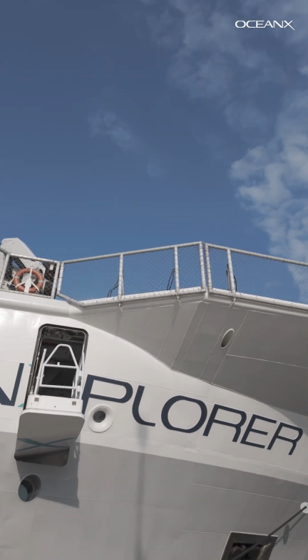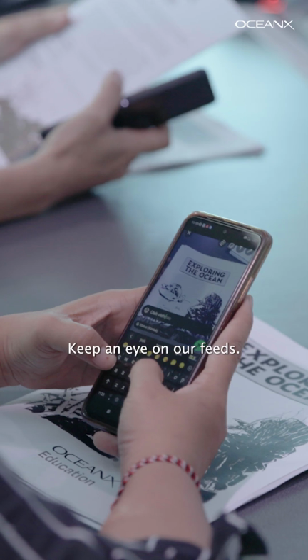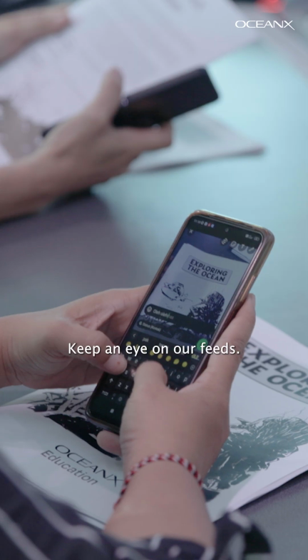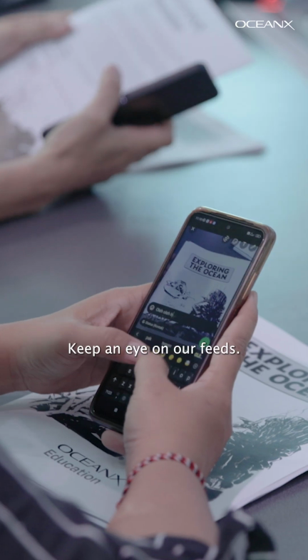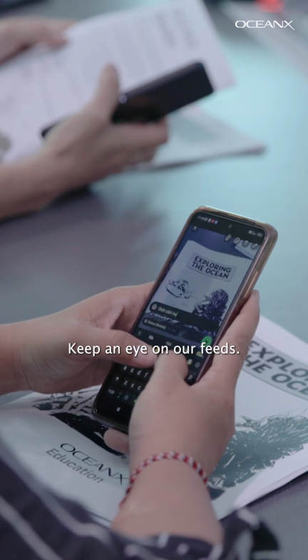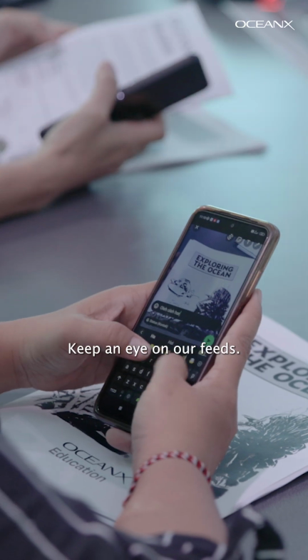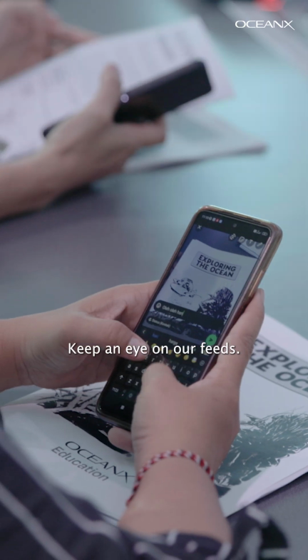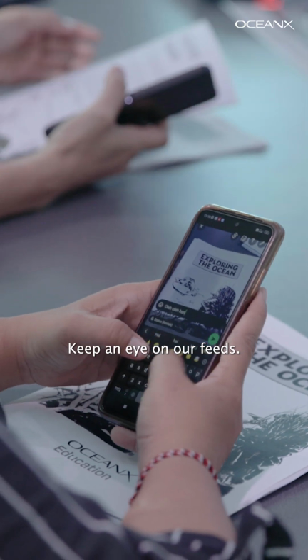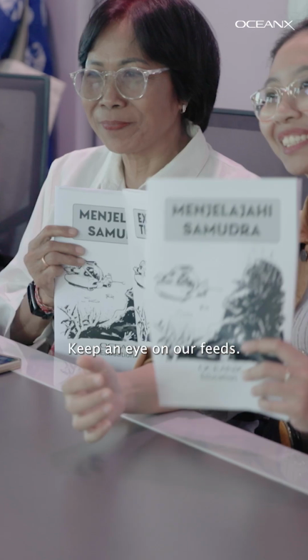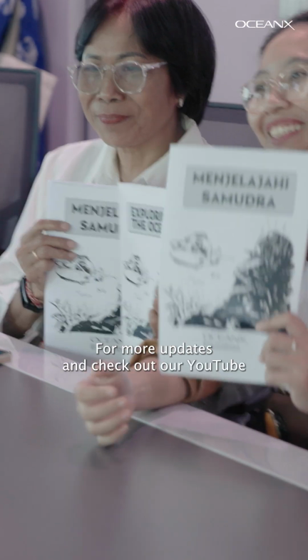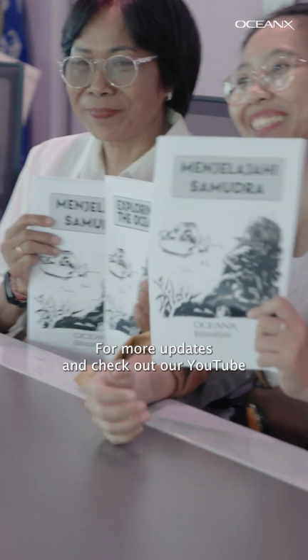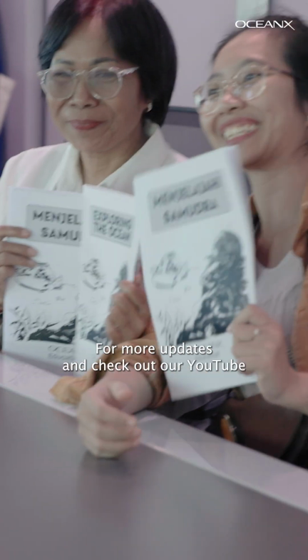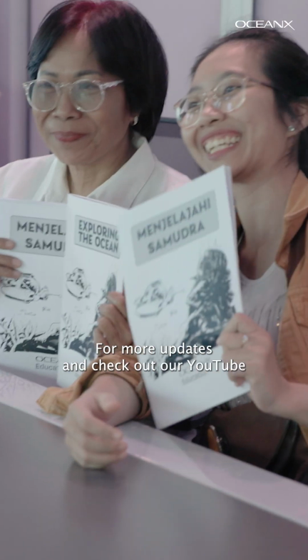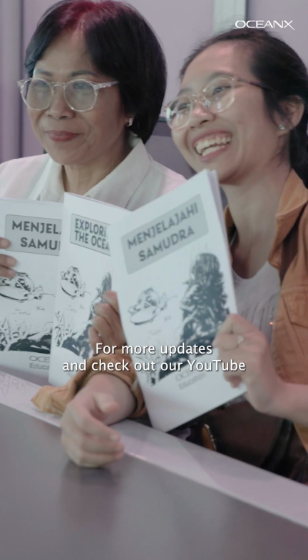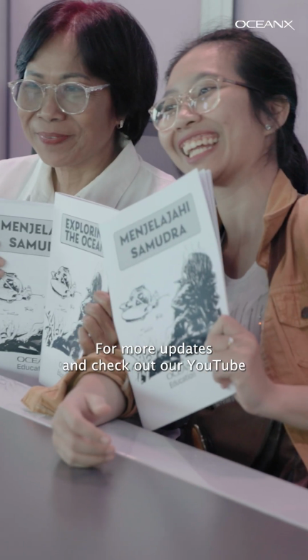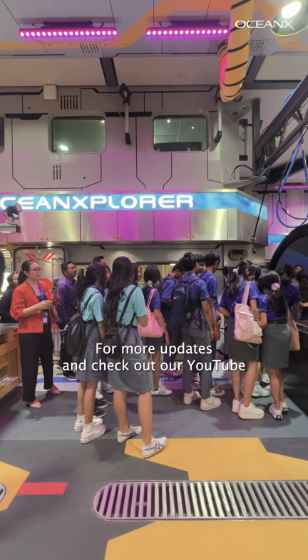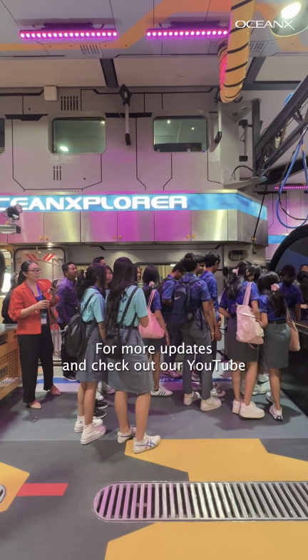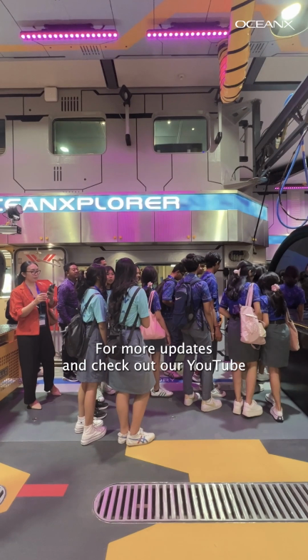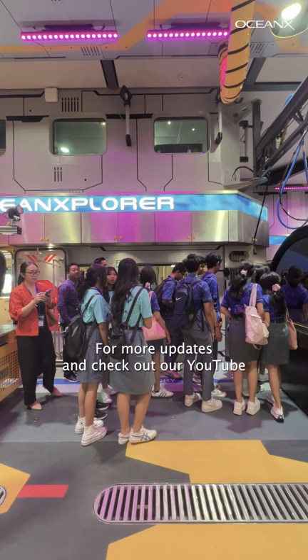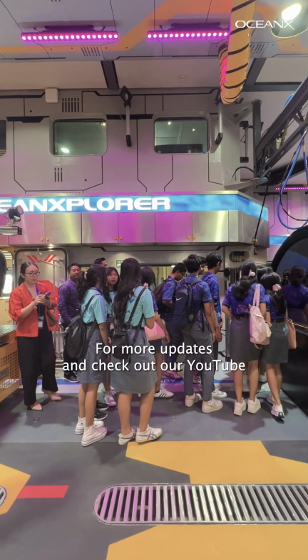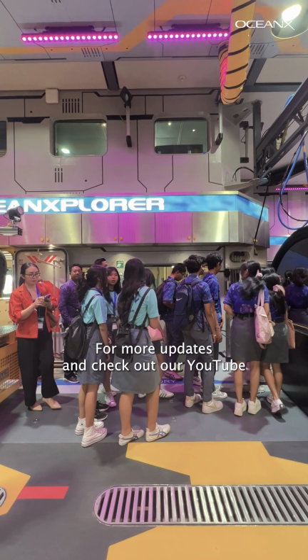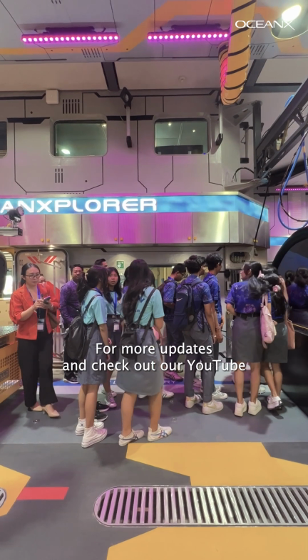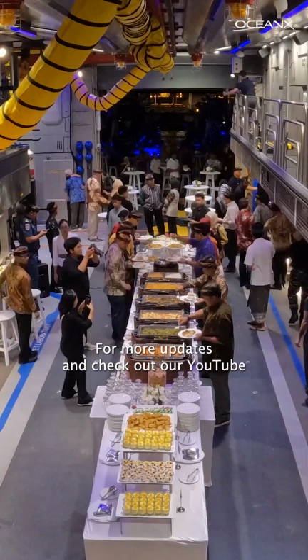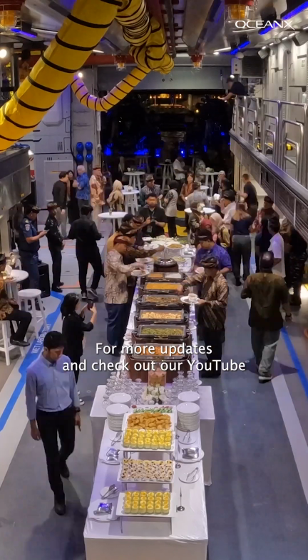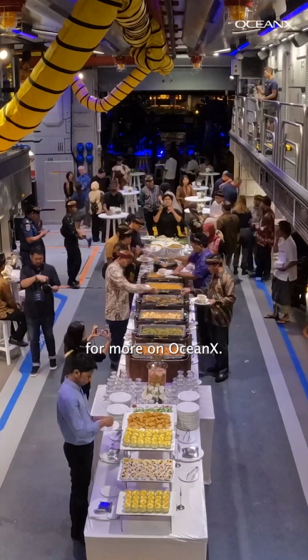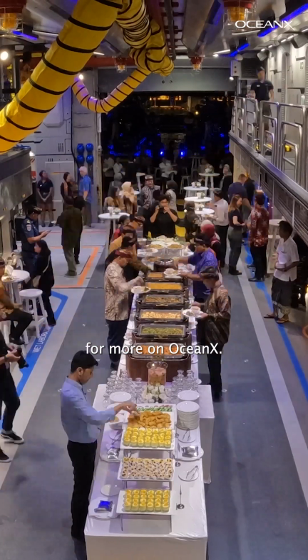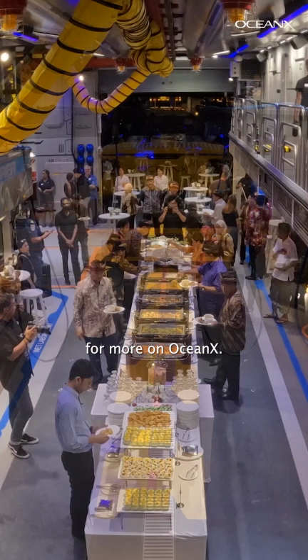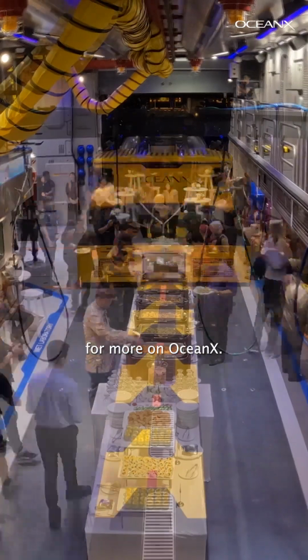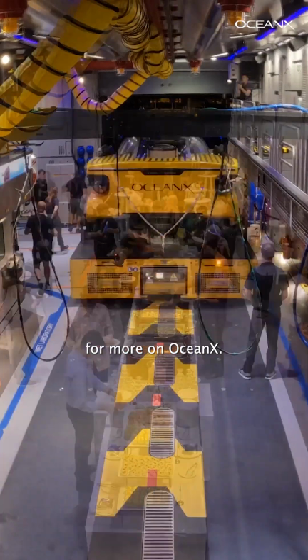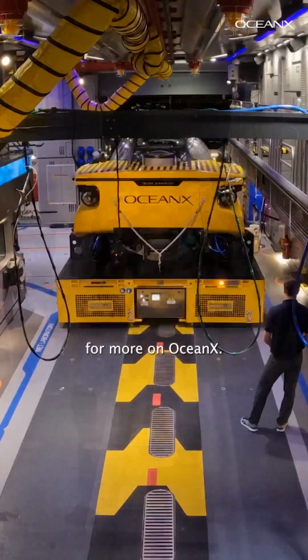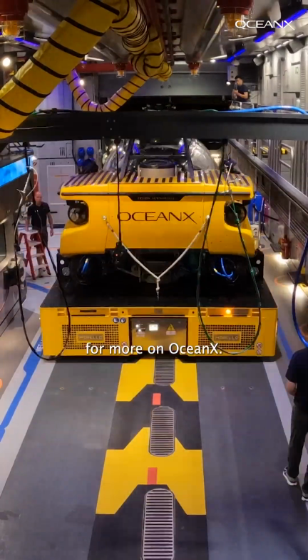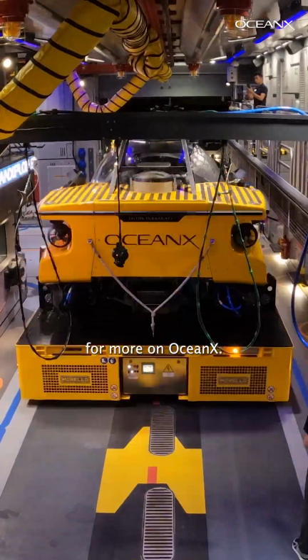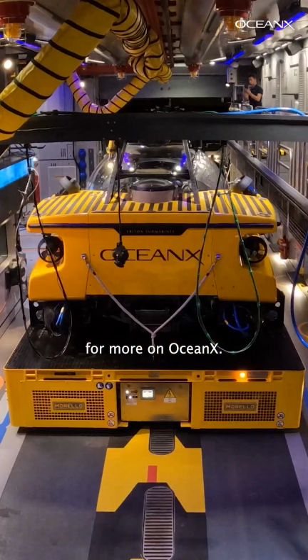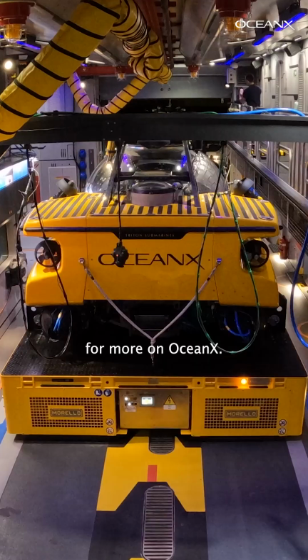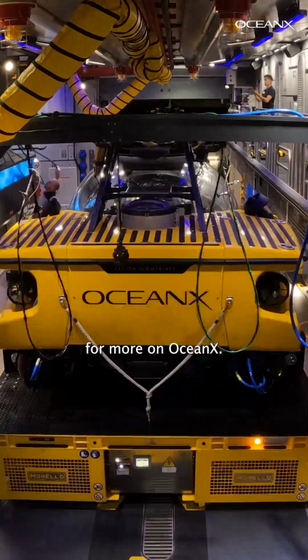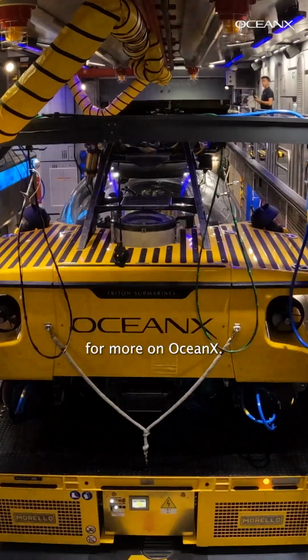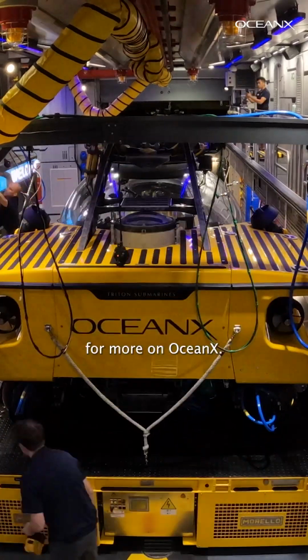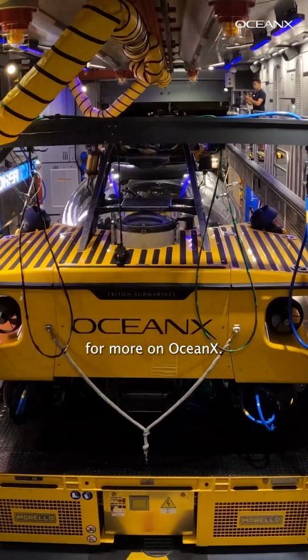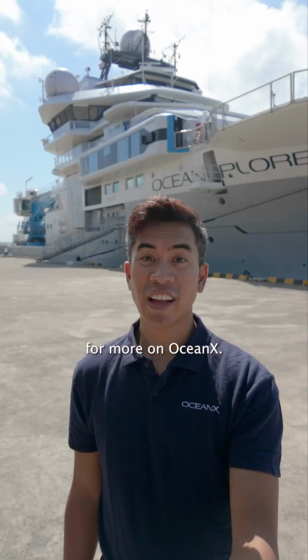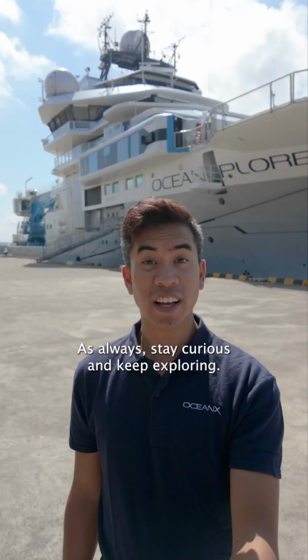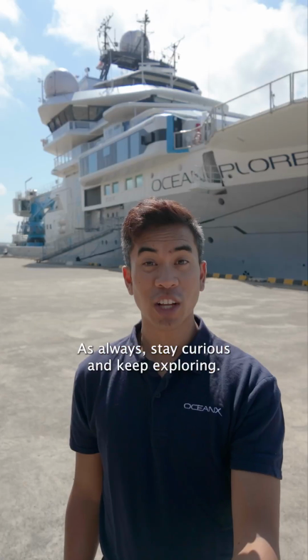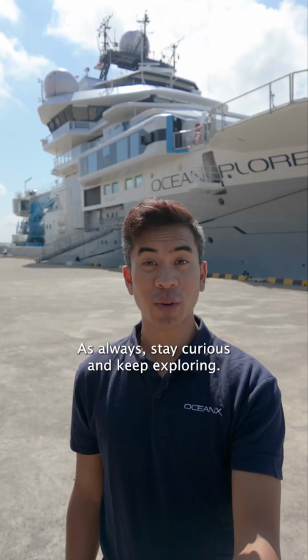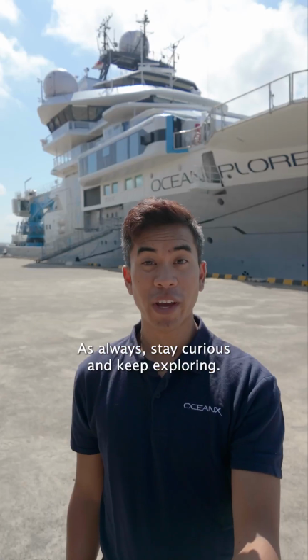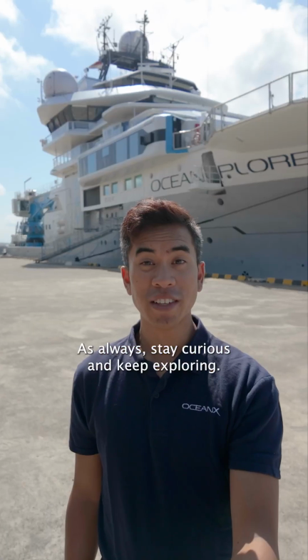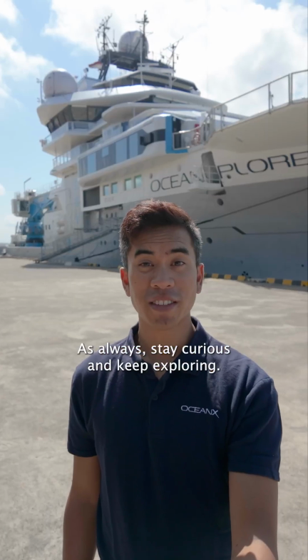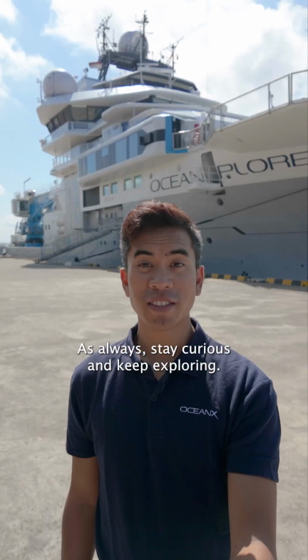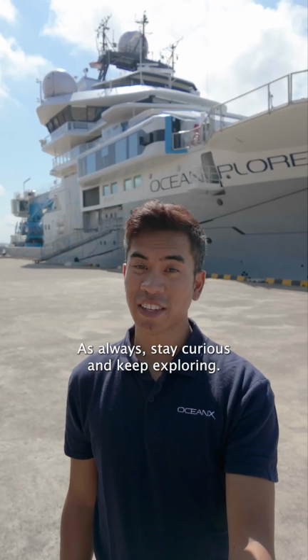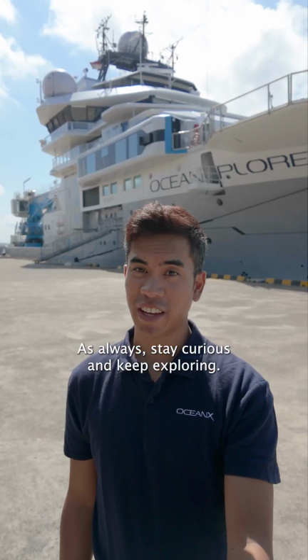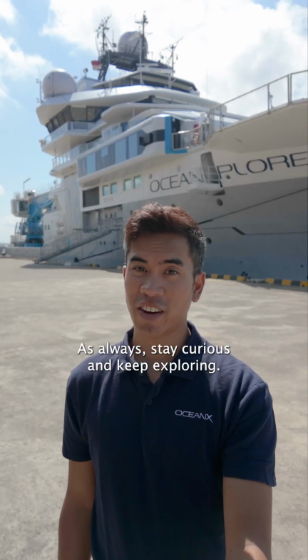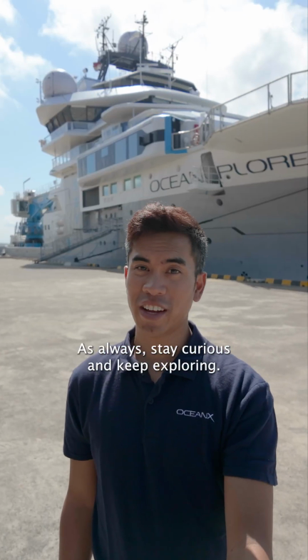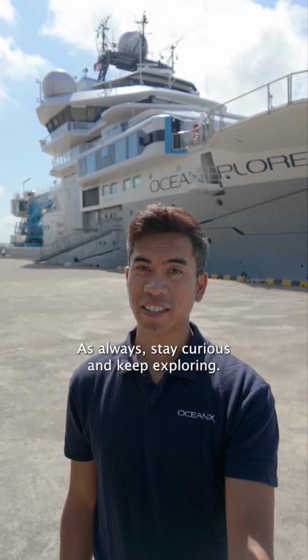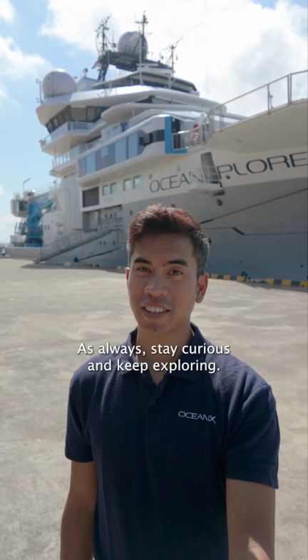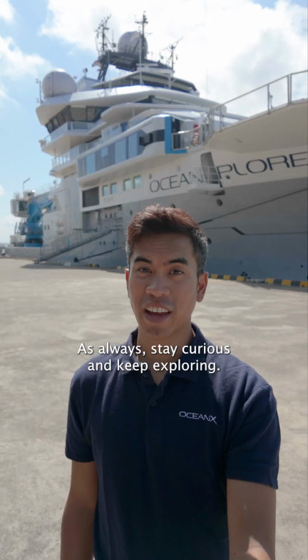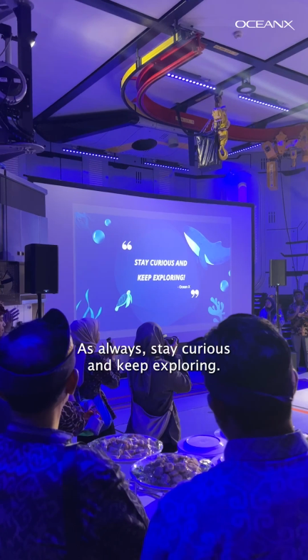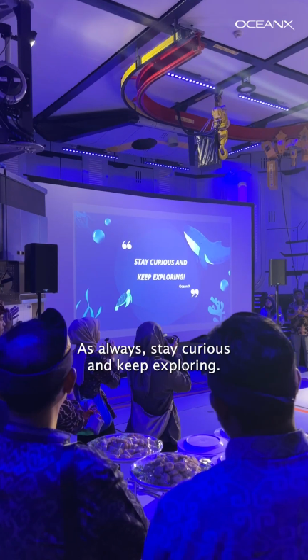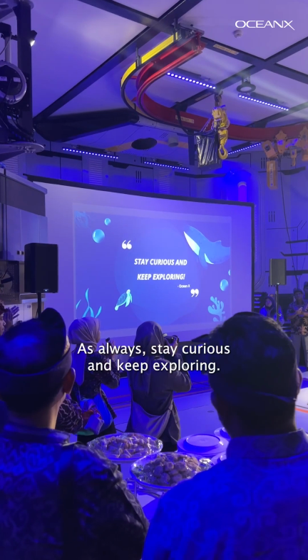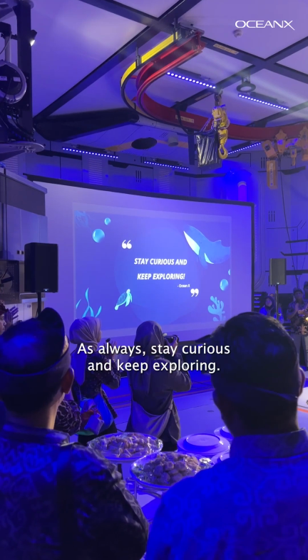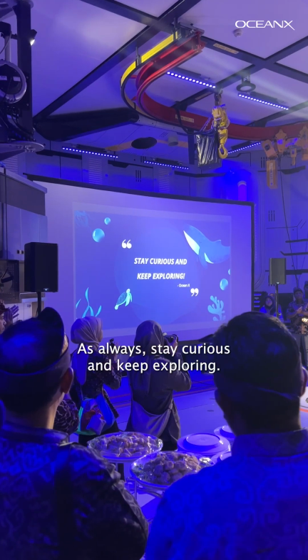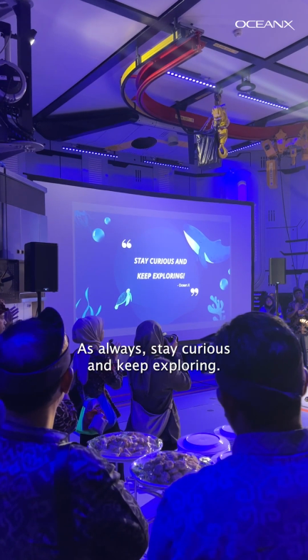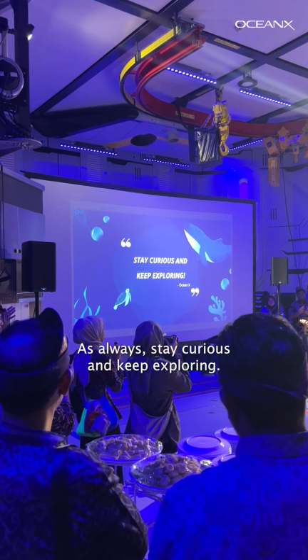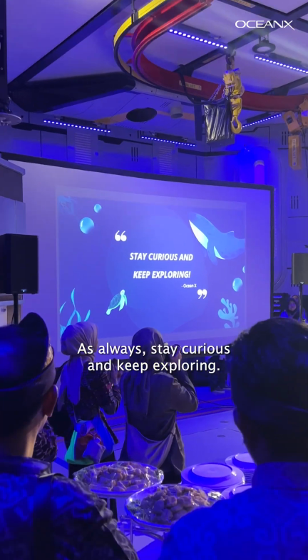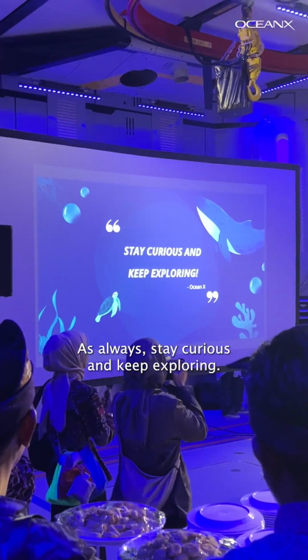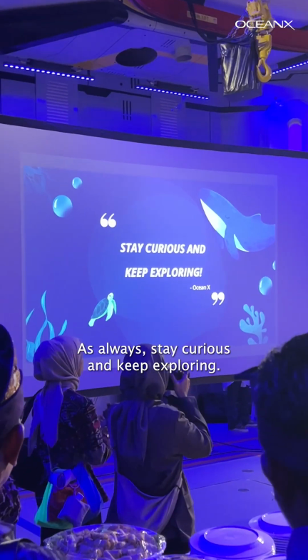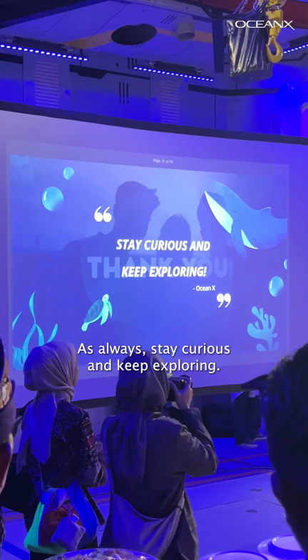Keep an eye on our feeds for more updates and check out our YouTube for more on OceanX. As always, stay curious and keep exploring!